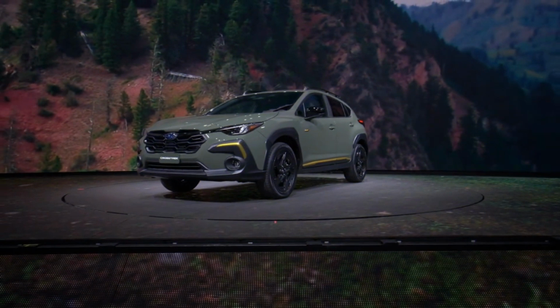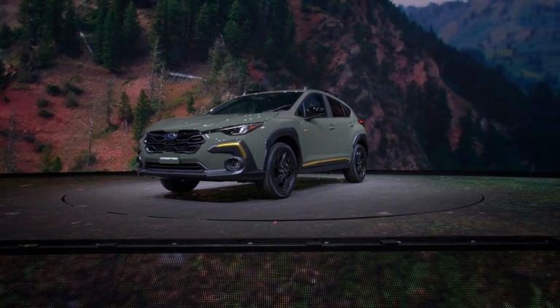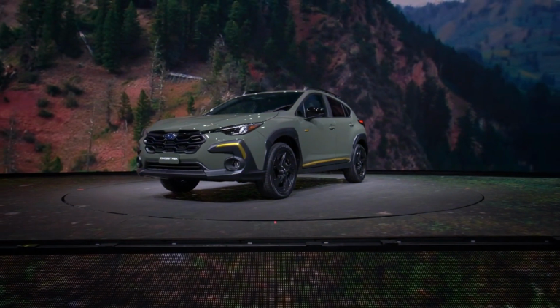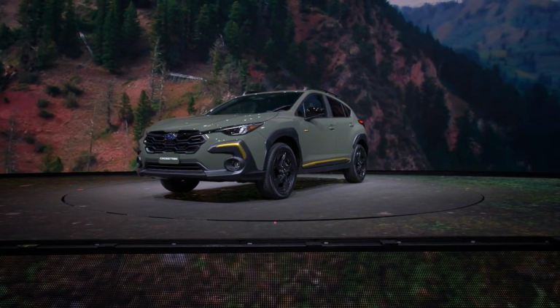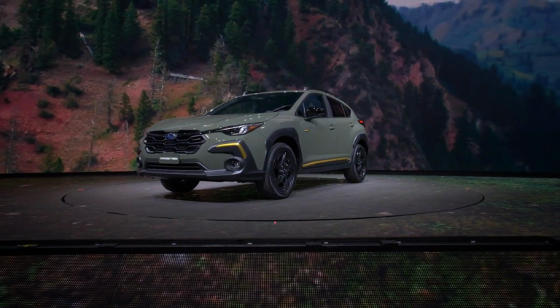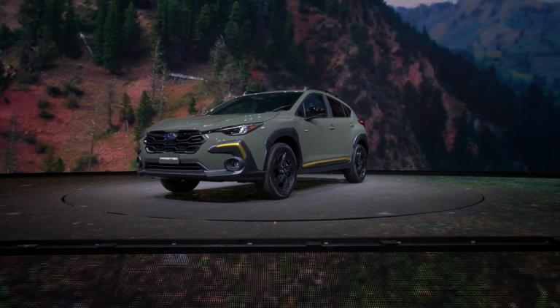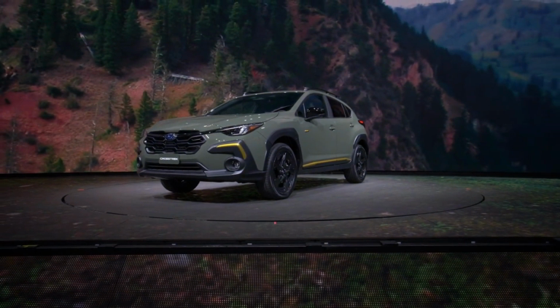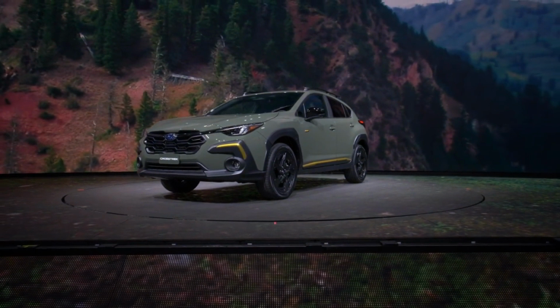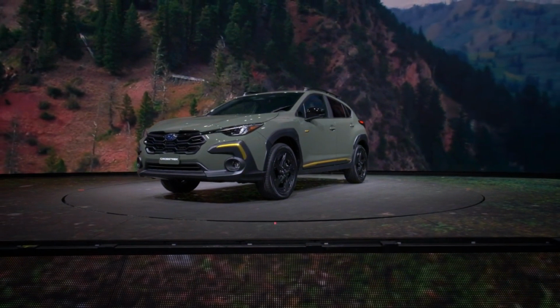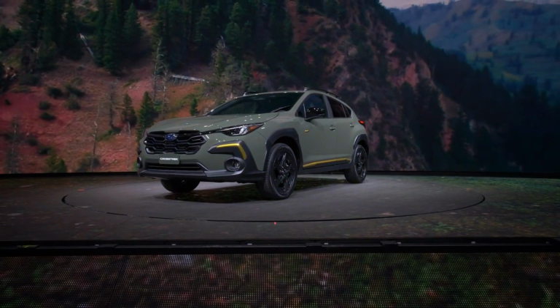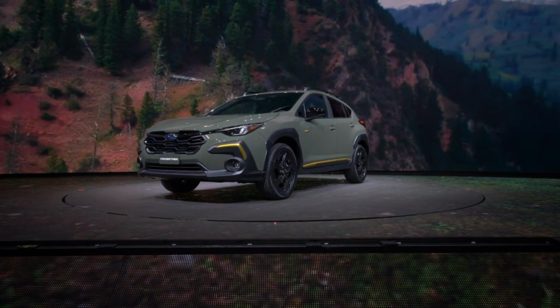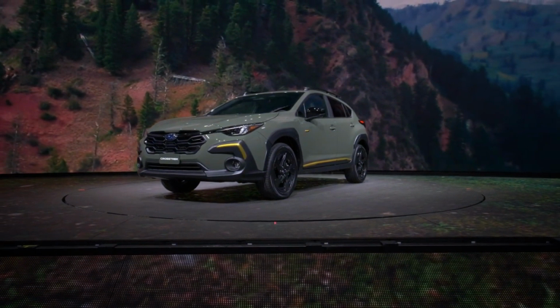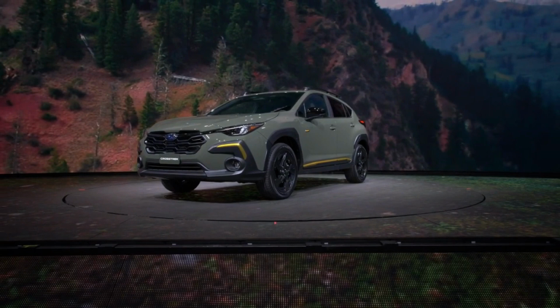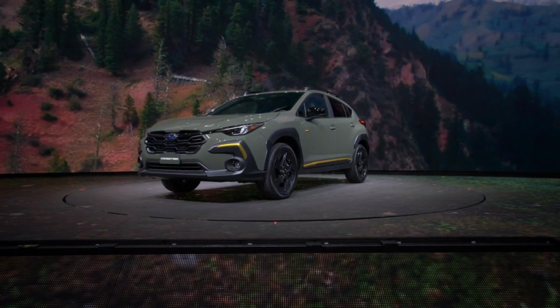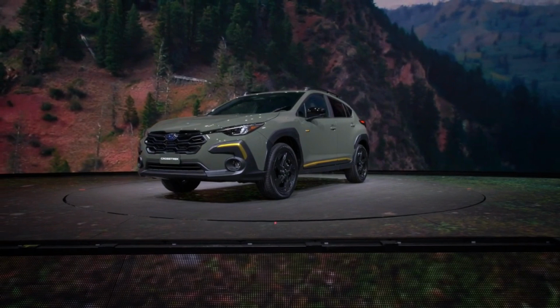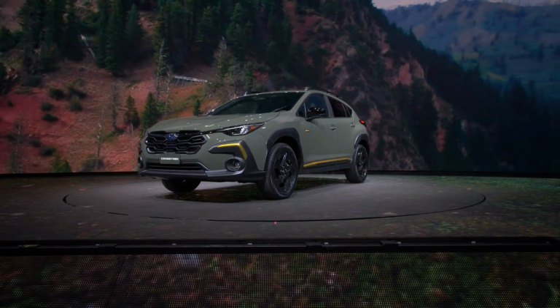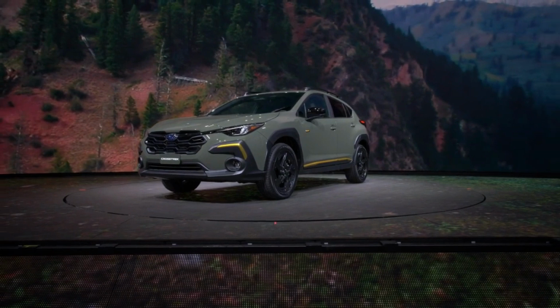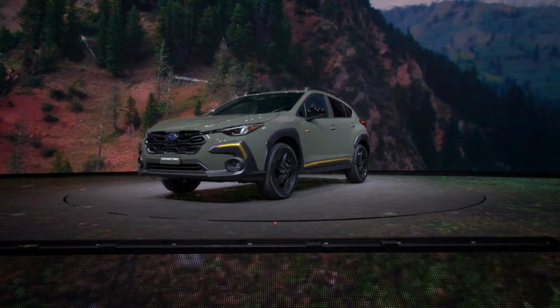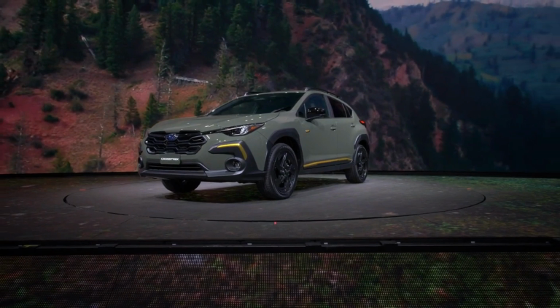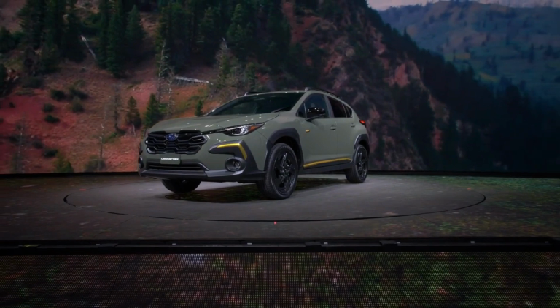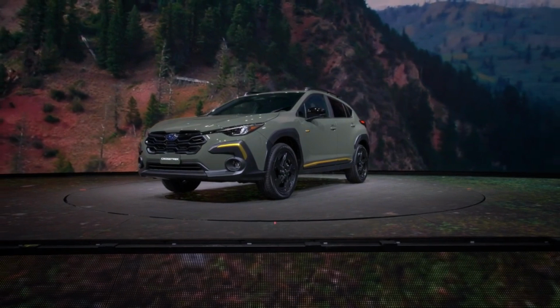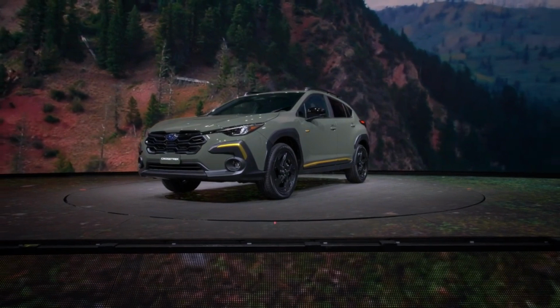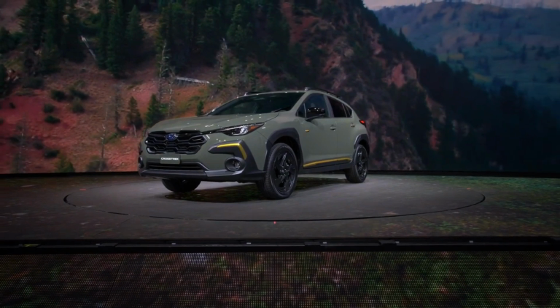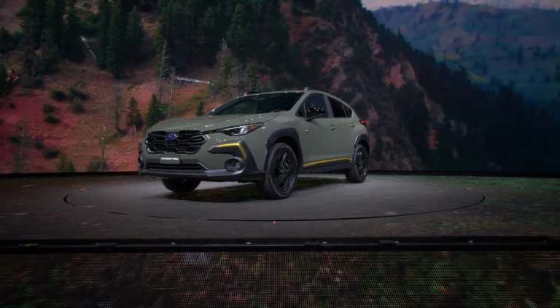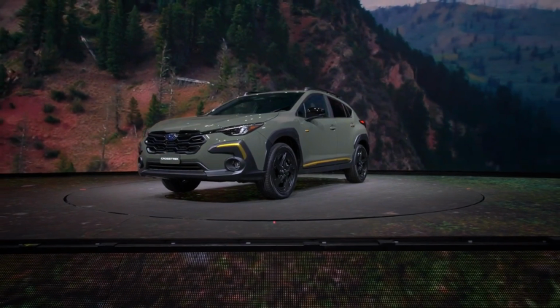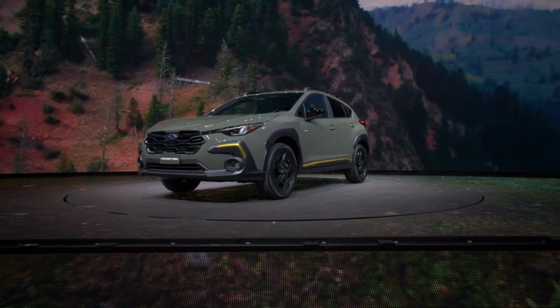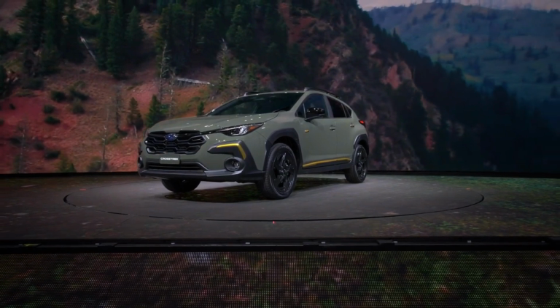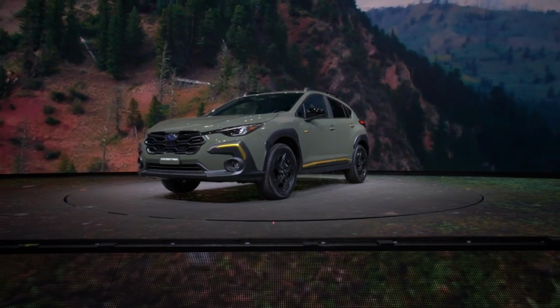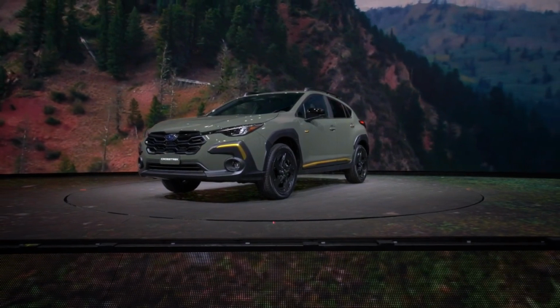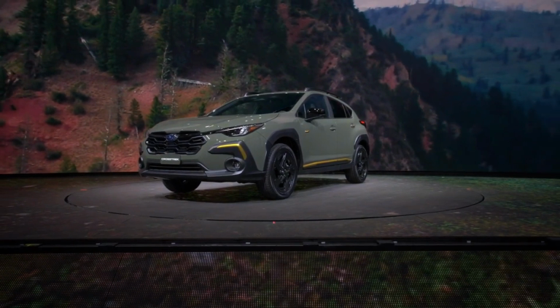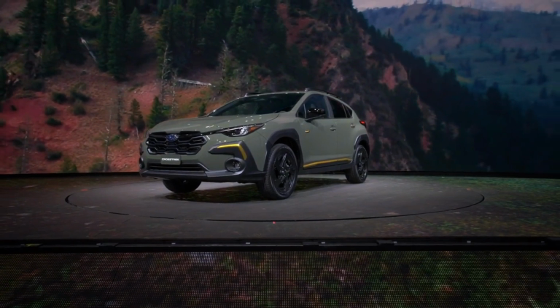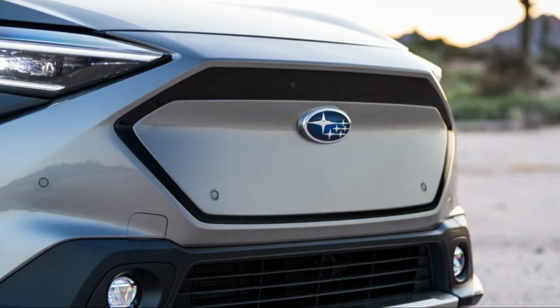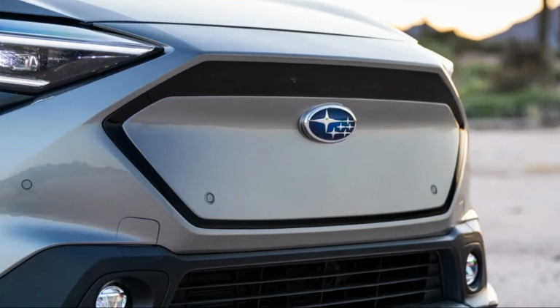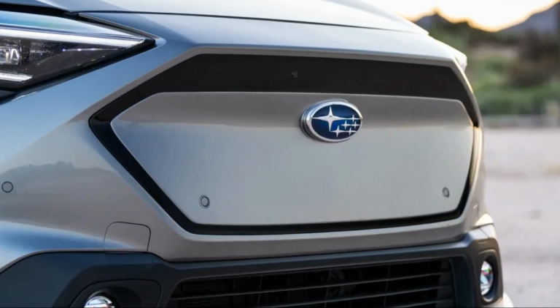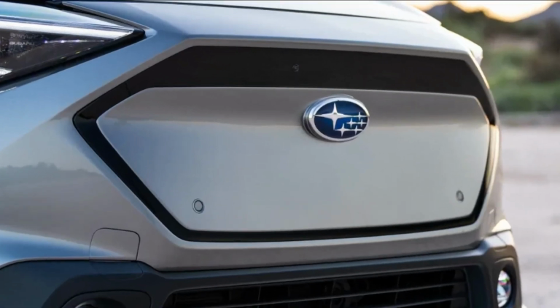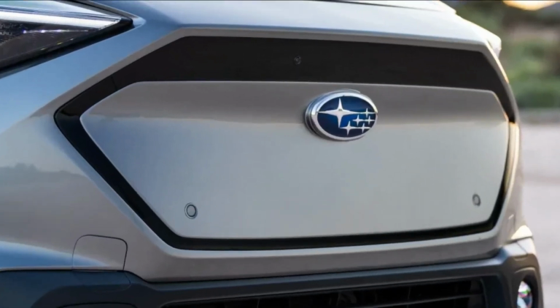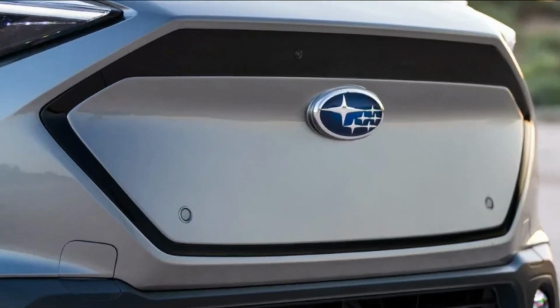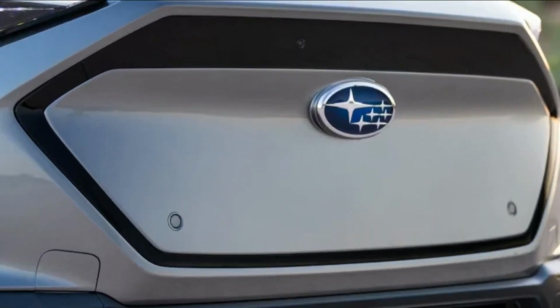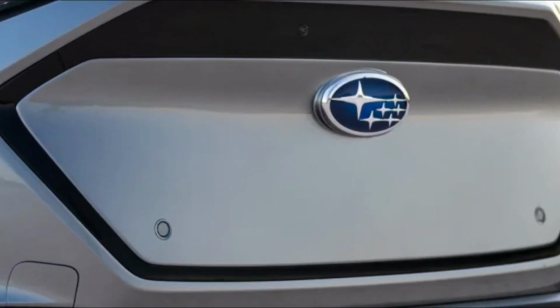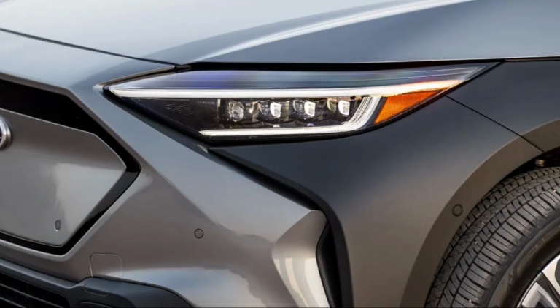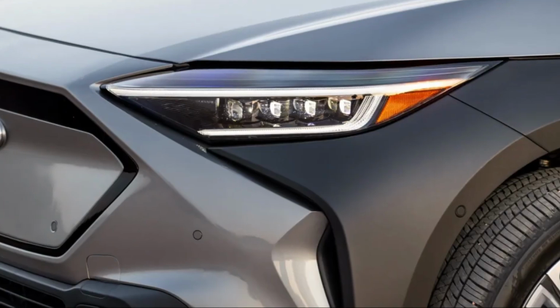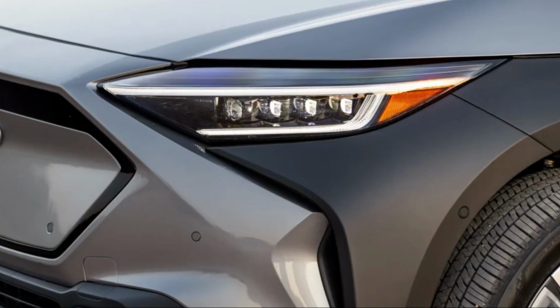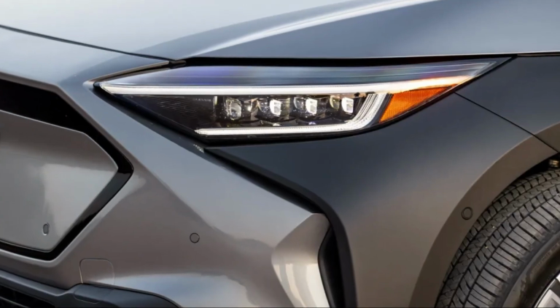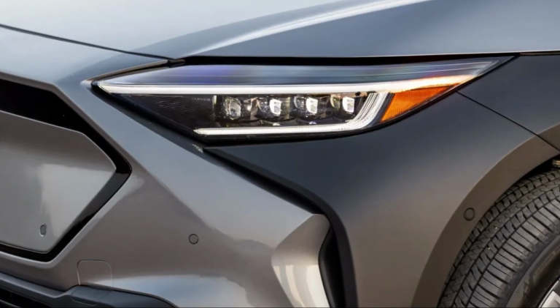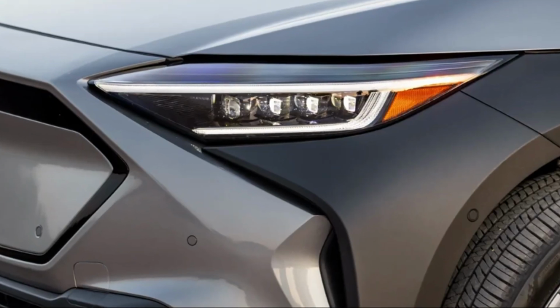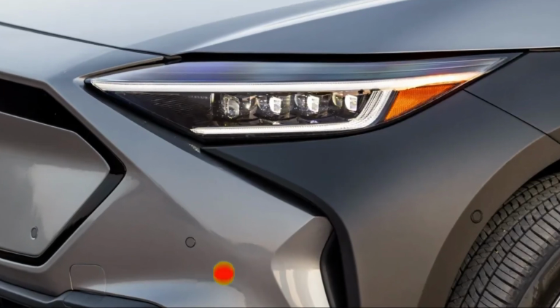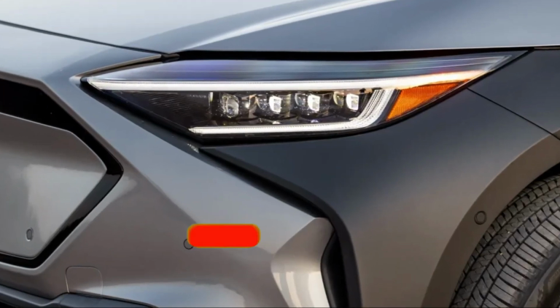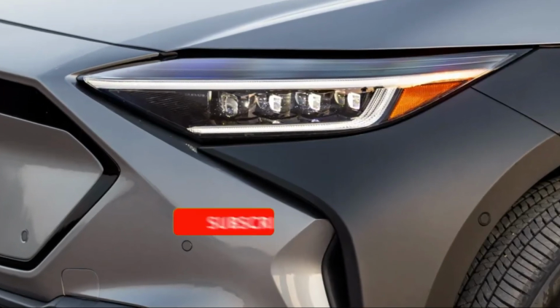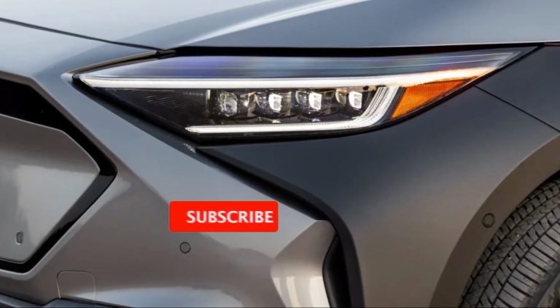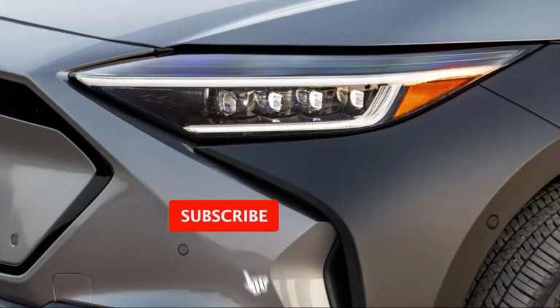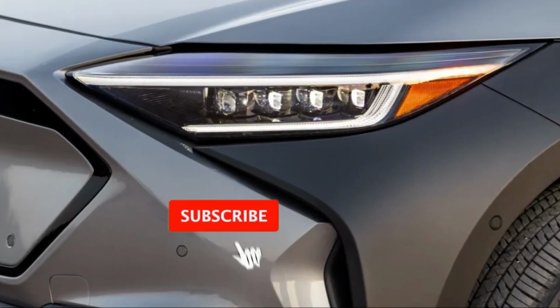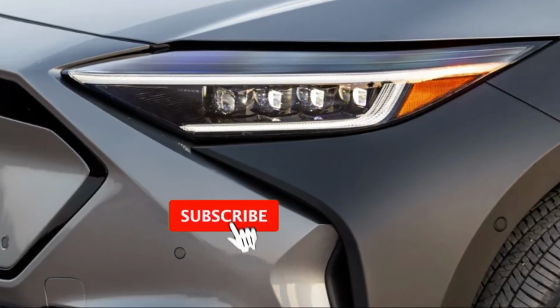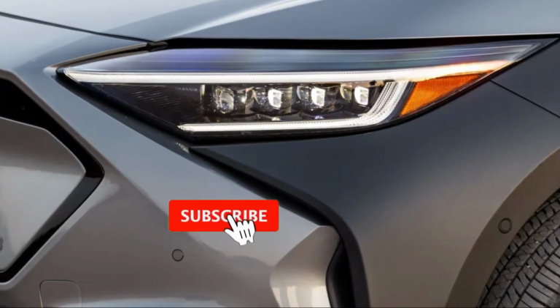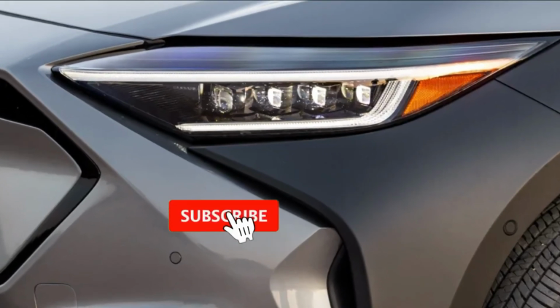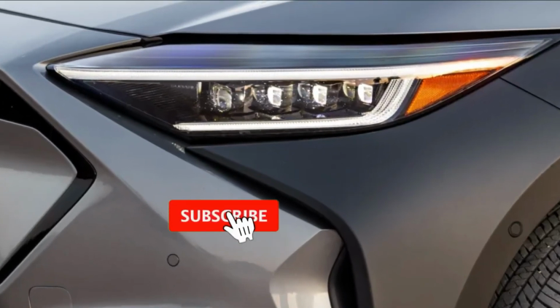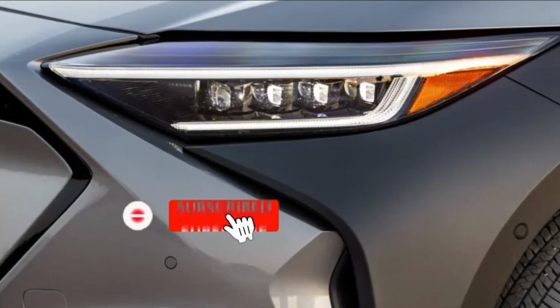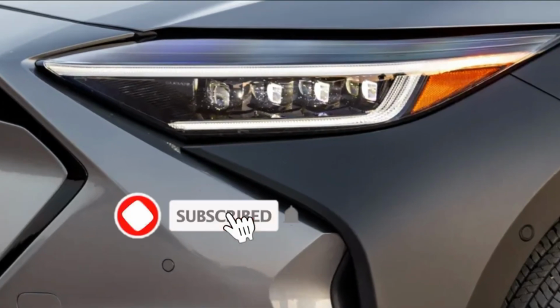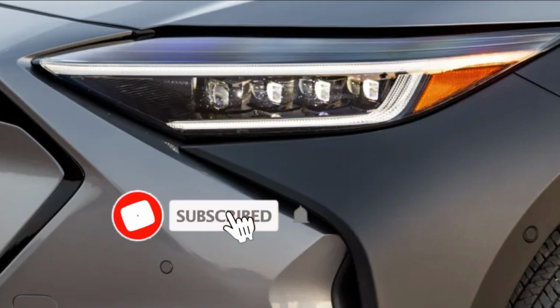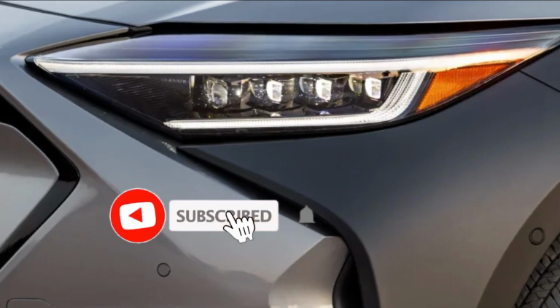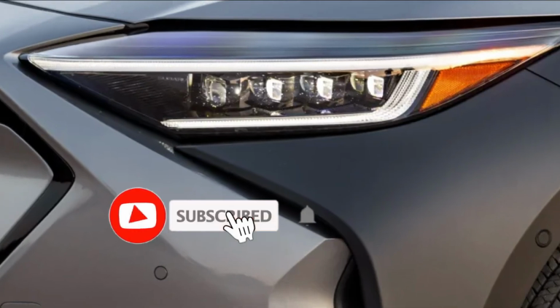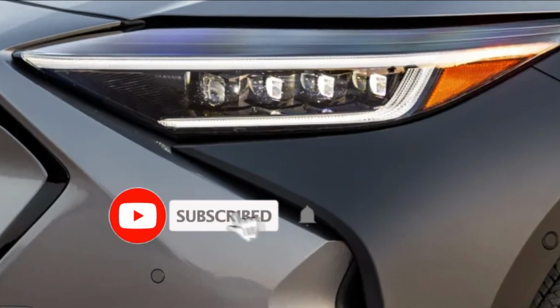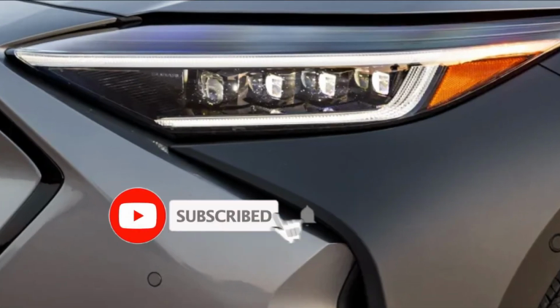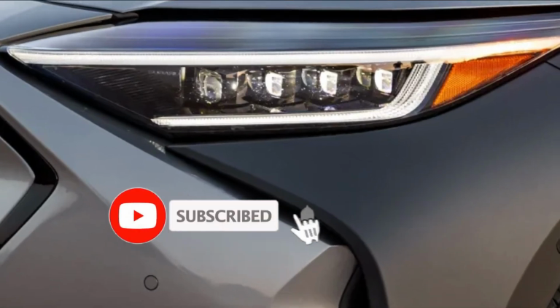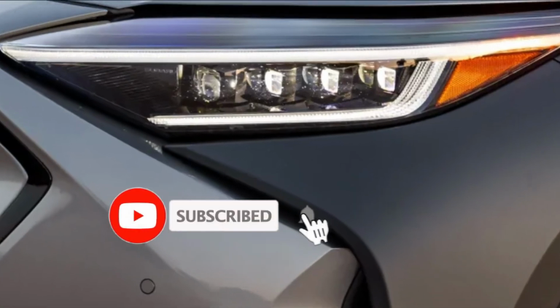That is Automotive Update today. What's your opinion, fellas? Please don't forget to write down in the comment section and hit the subscribe button.